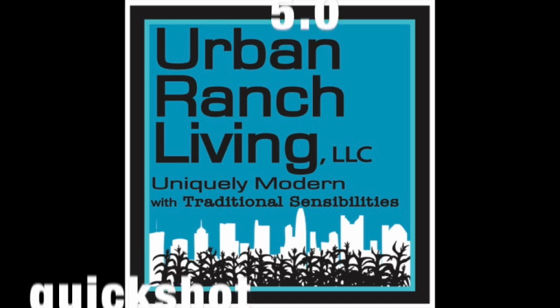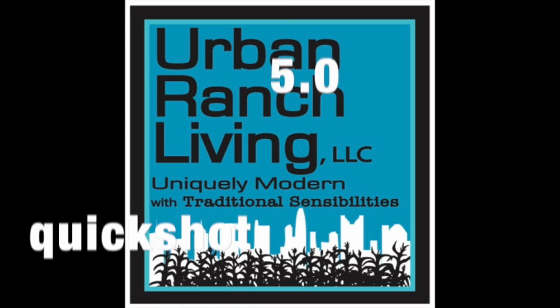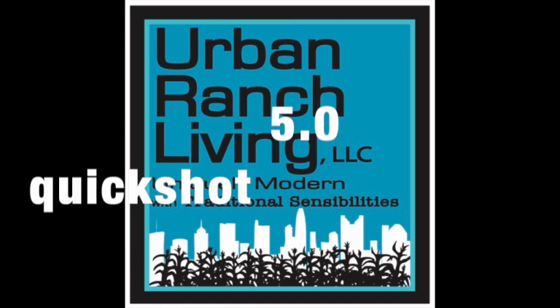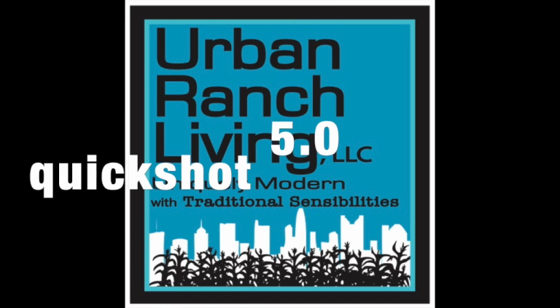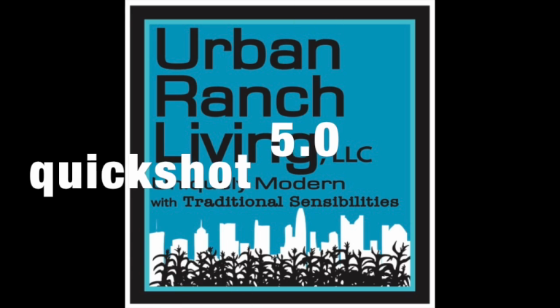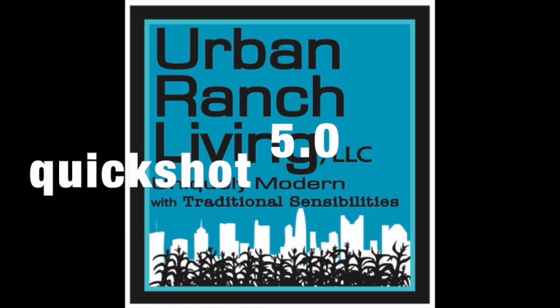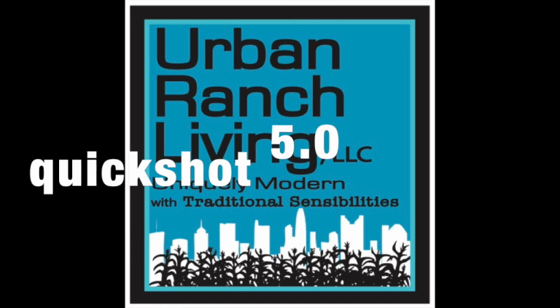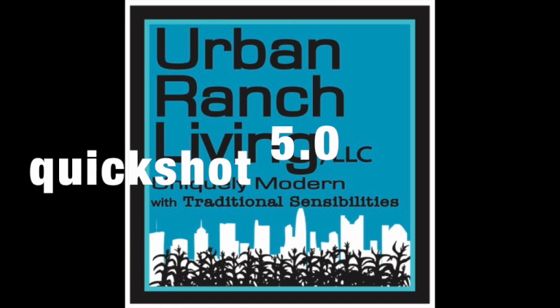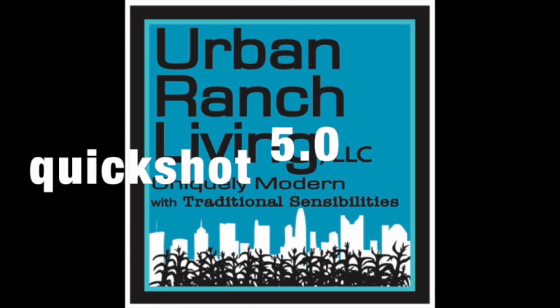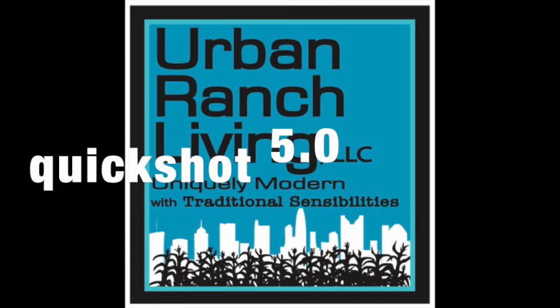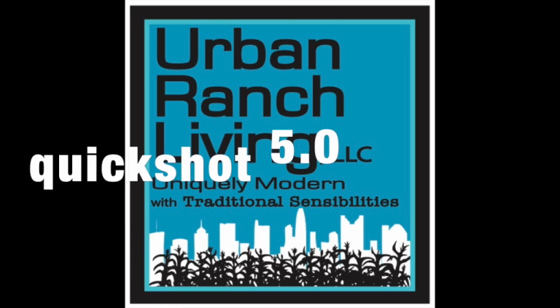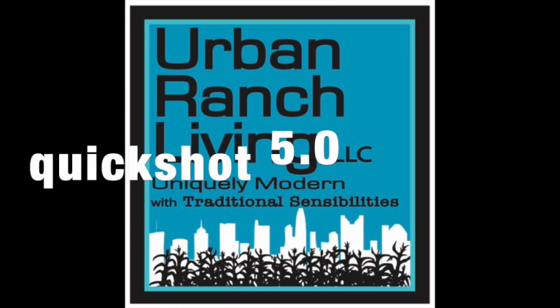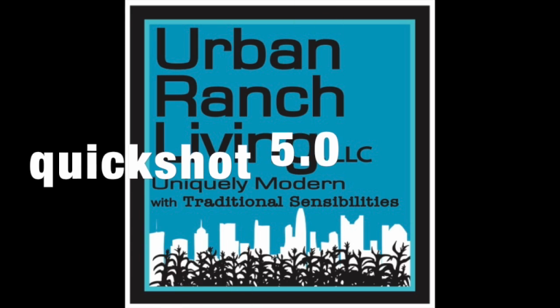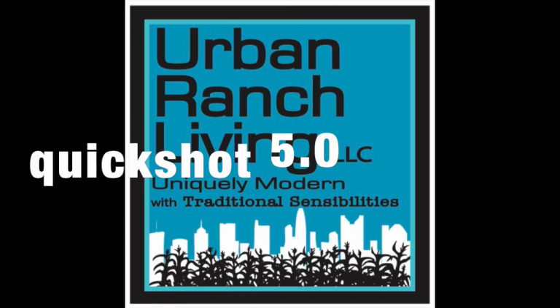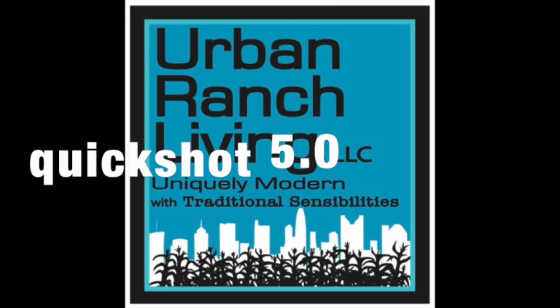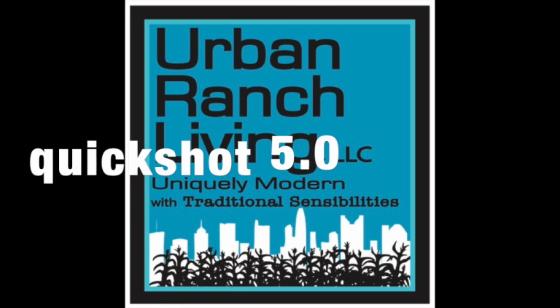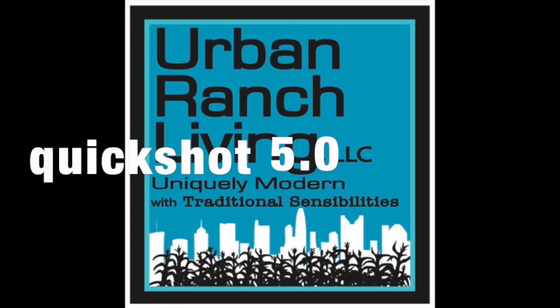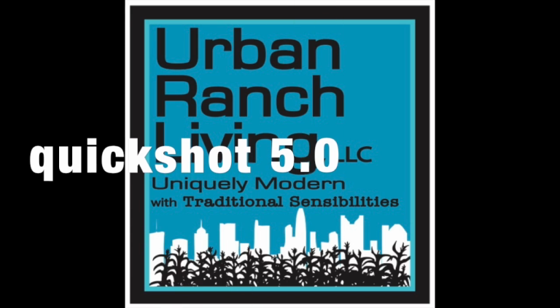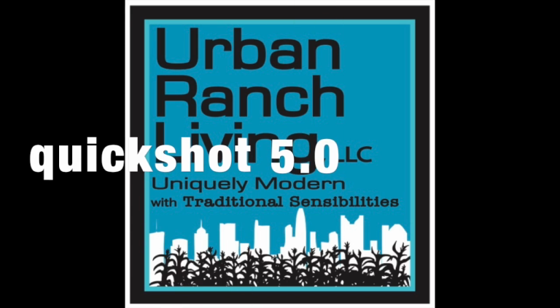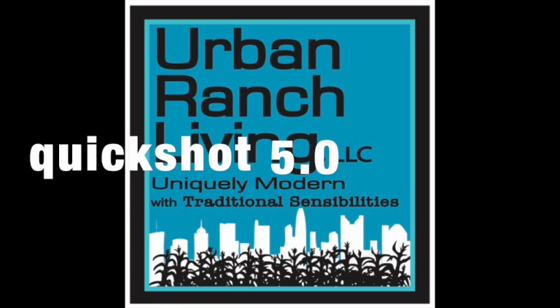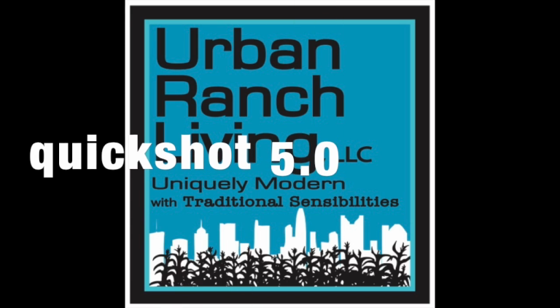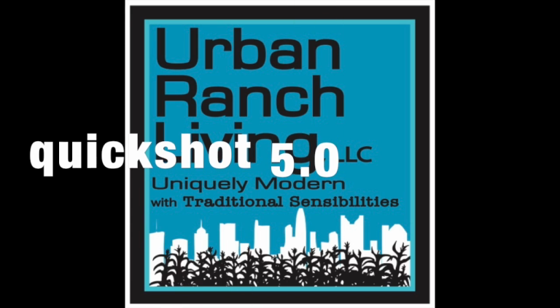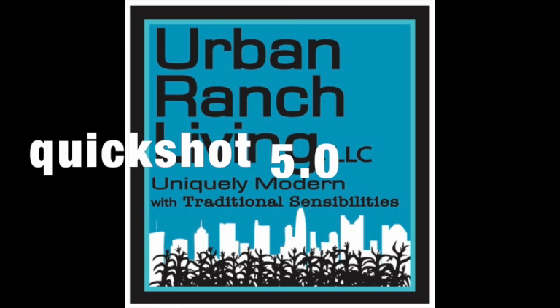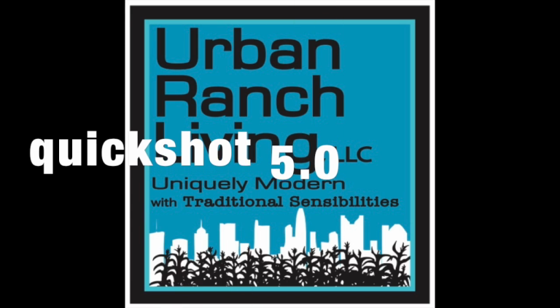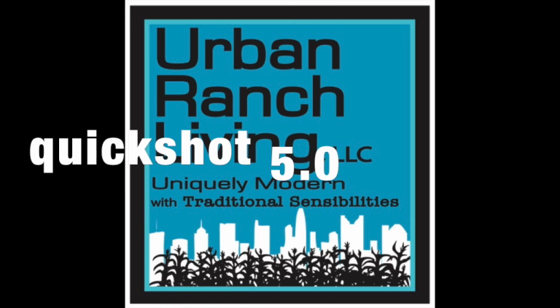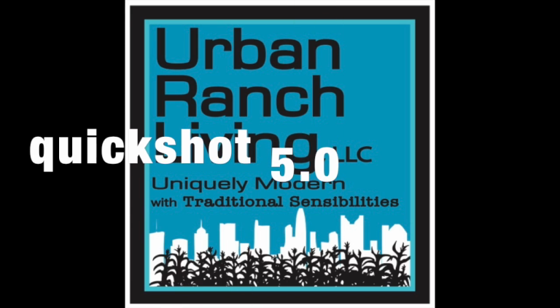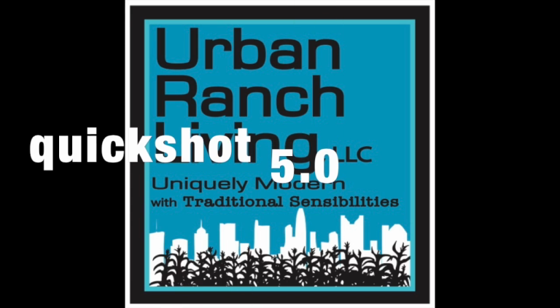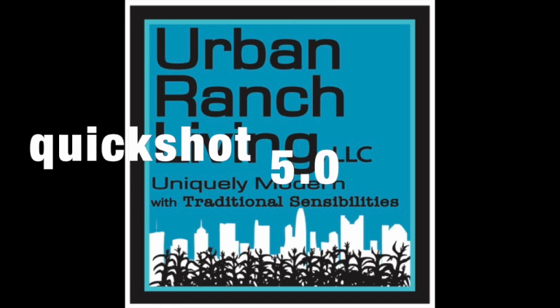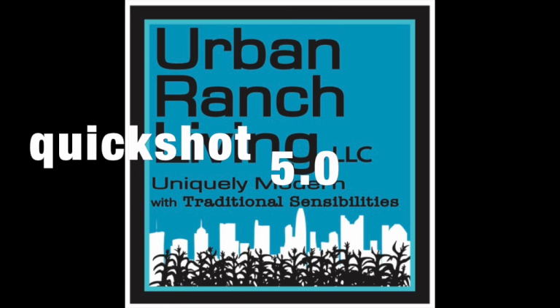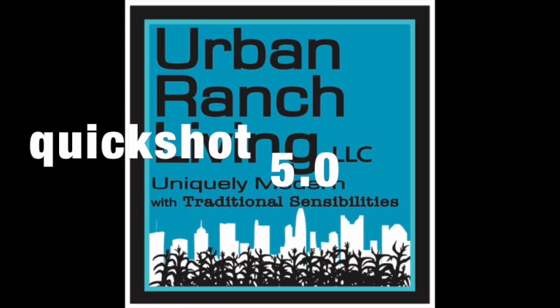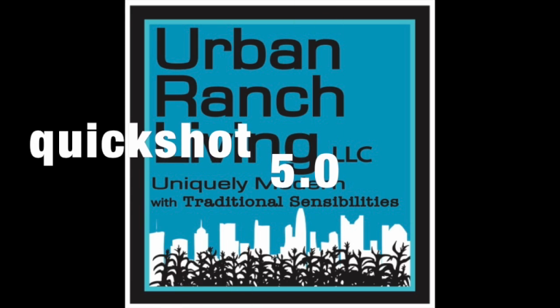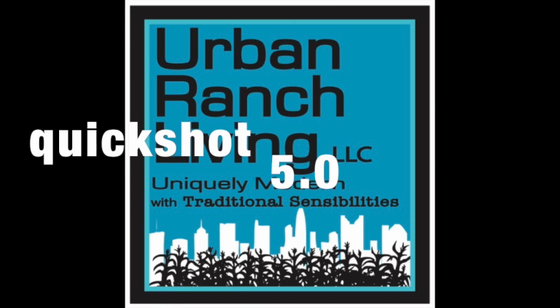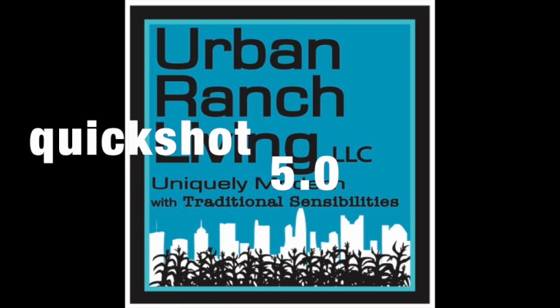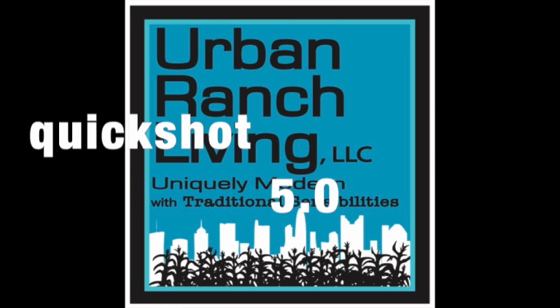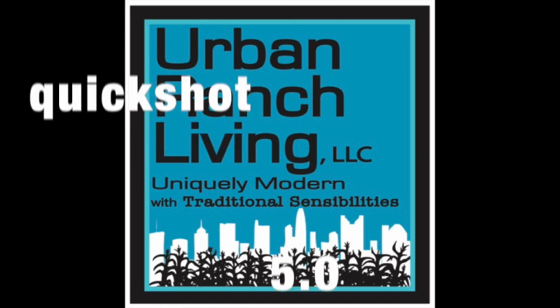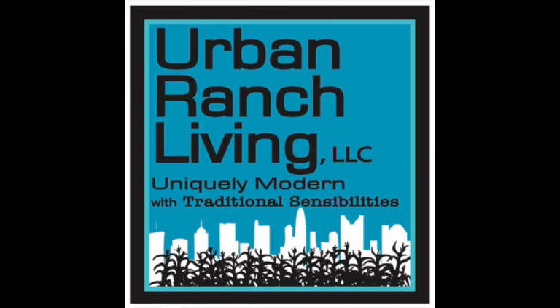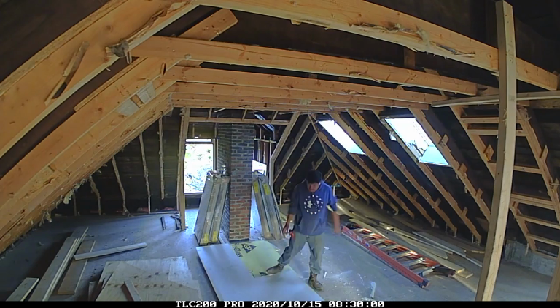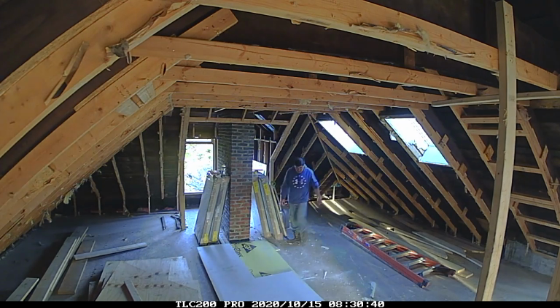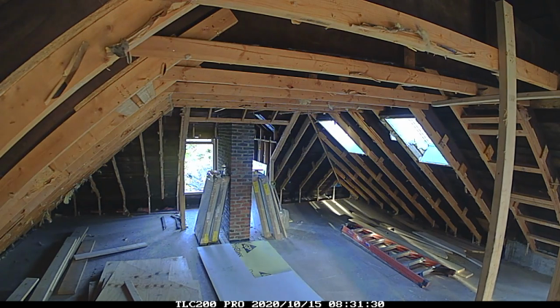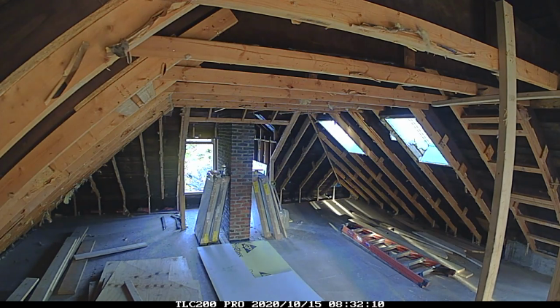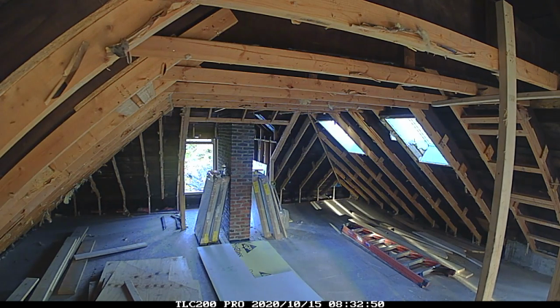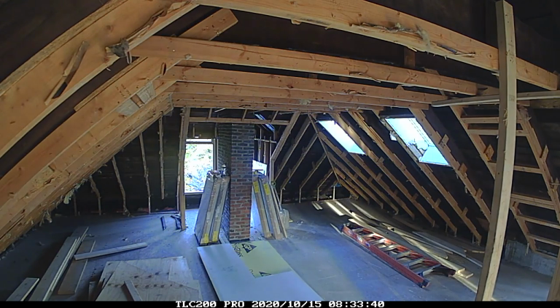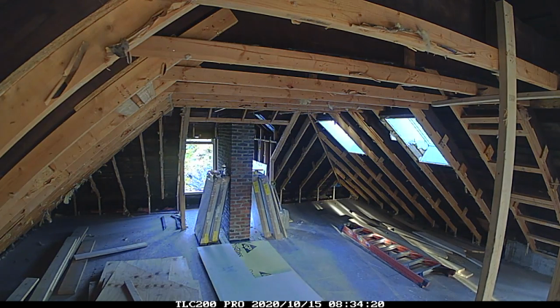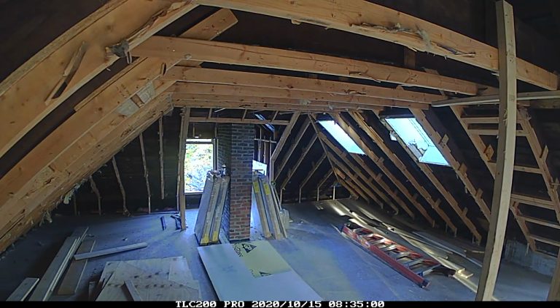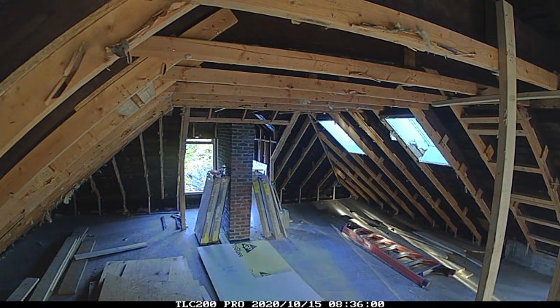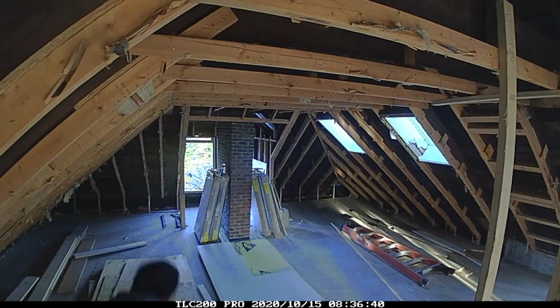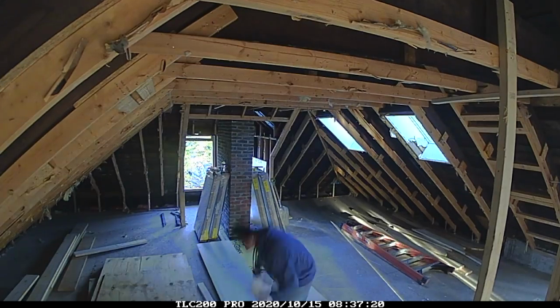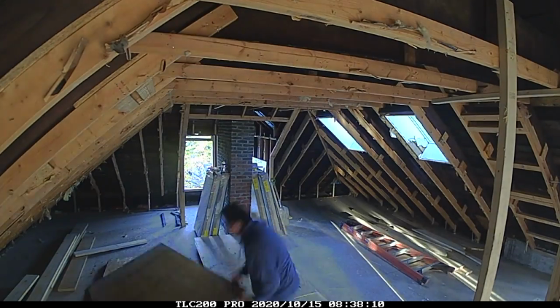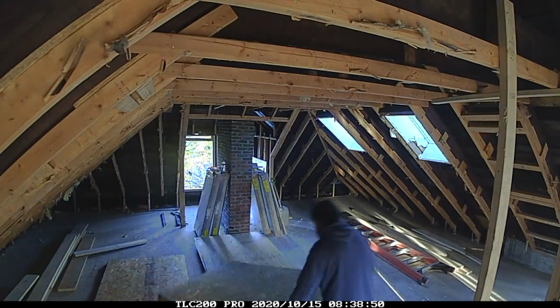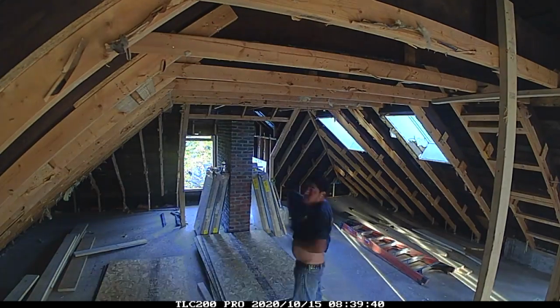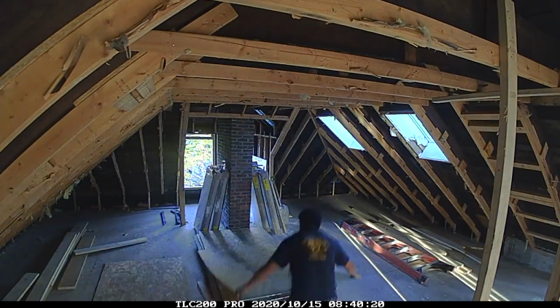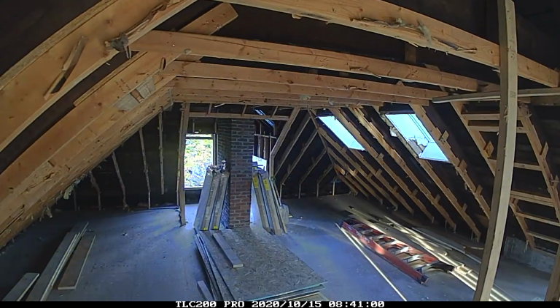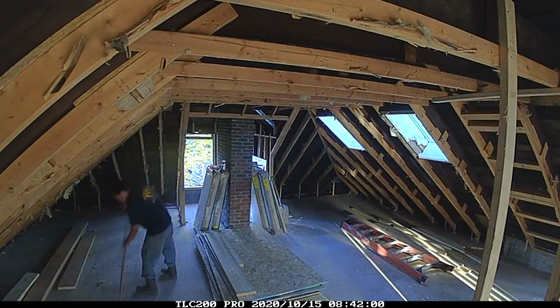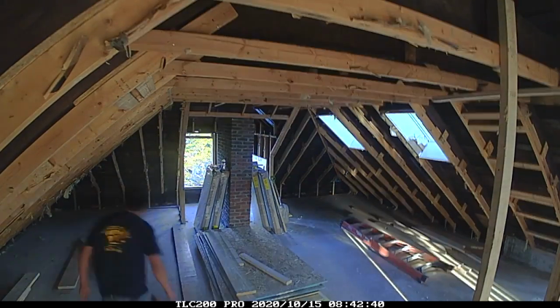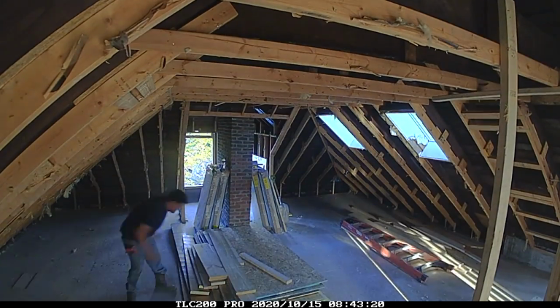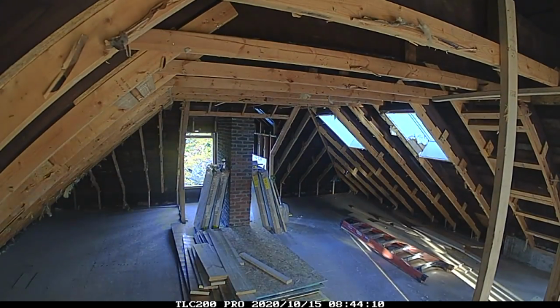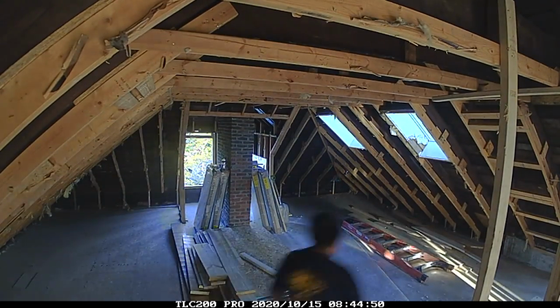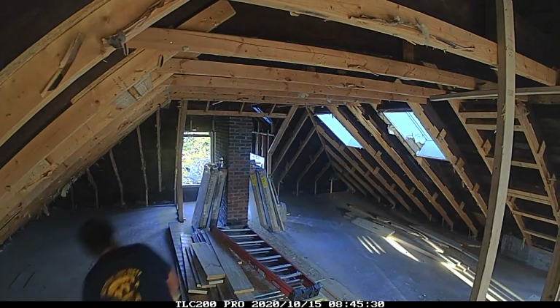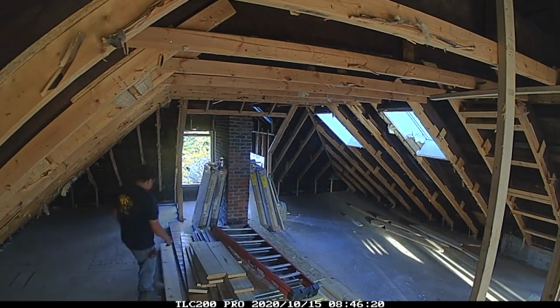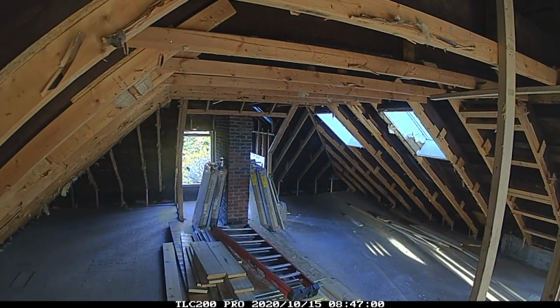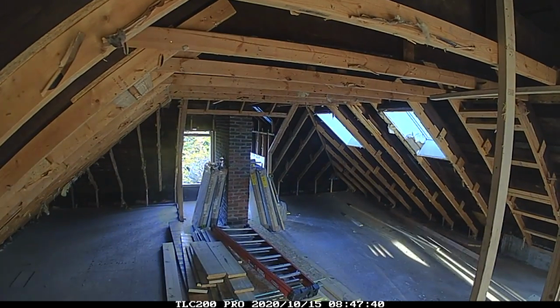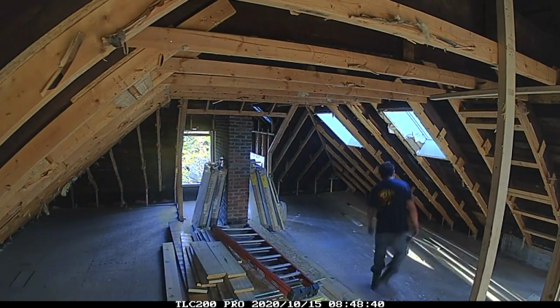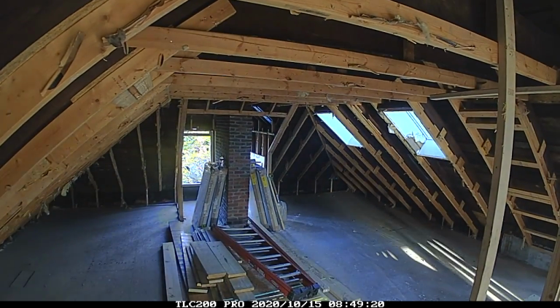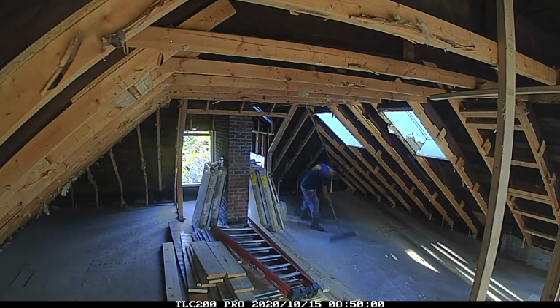Welcome back to the Urban Ranch version 2.0 Quick Shot 5. This episode focuses on the third floor of the home.